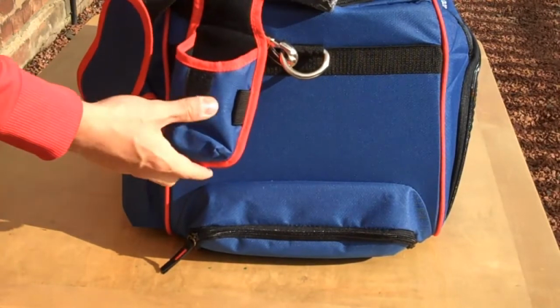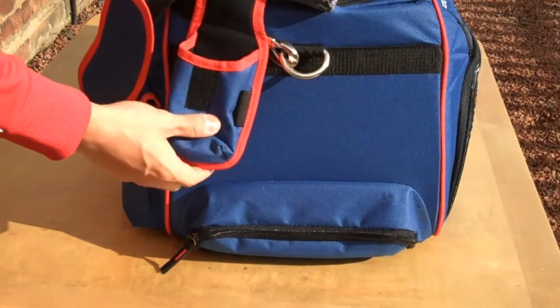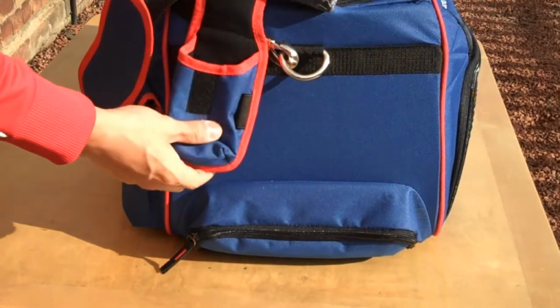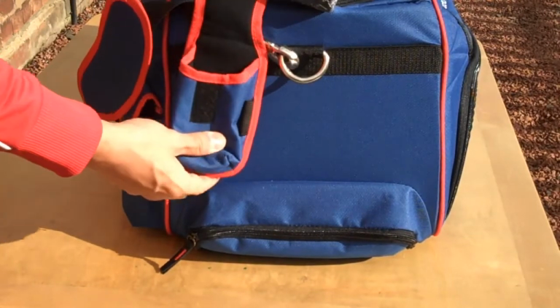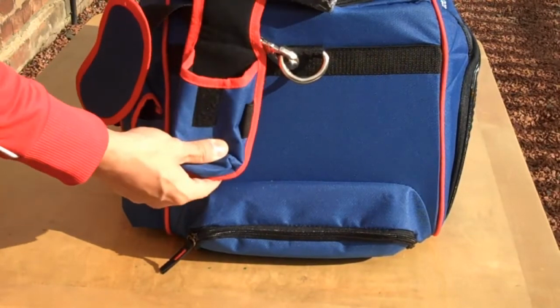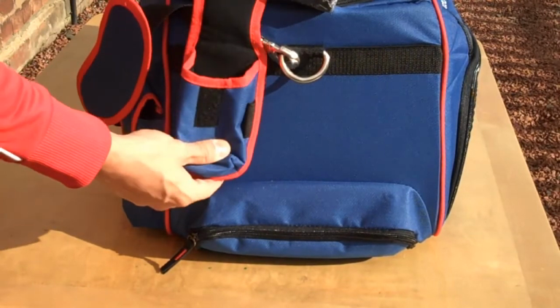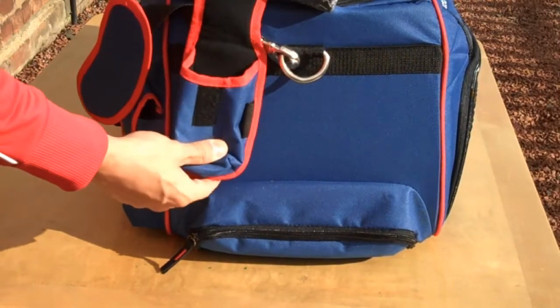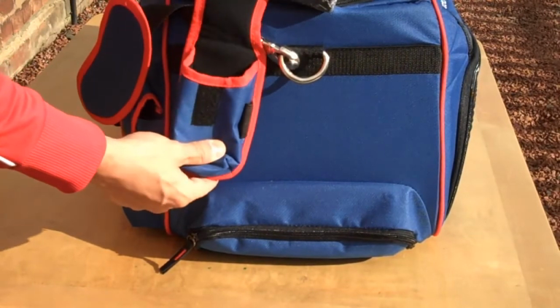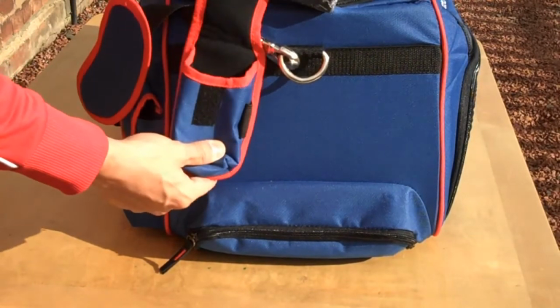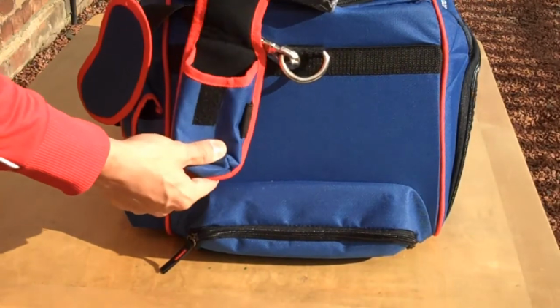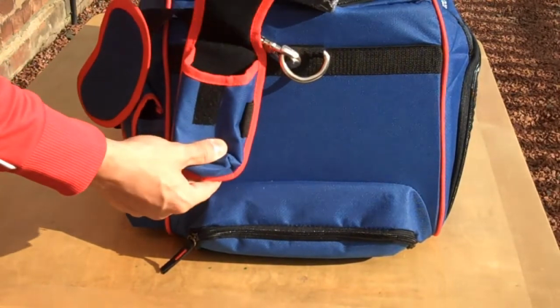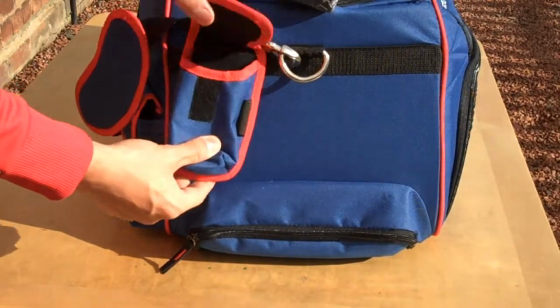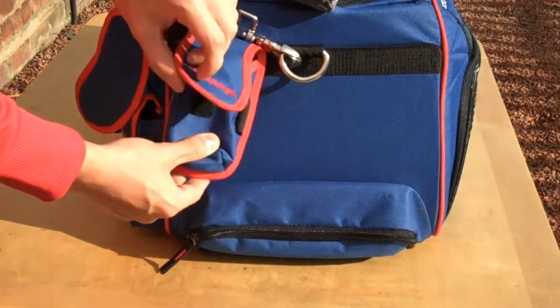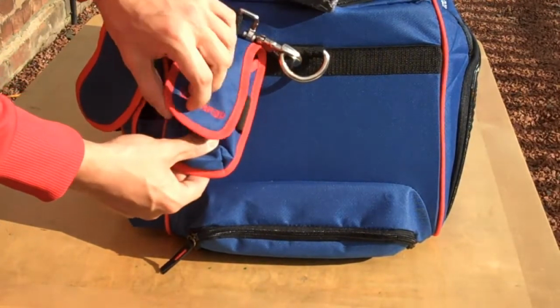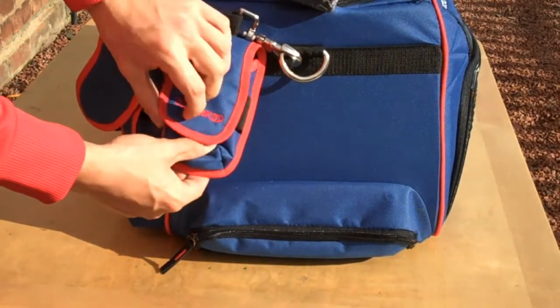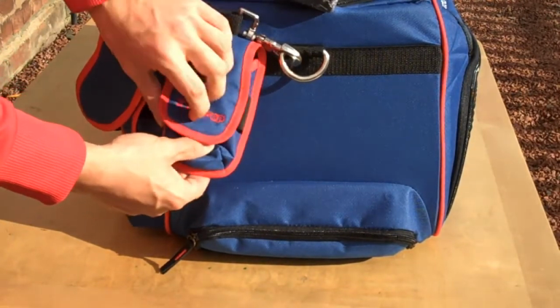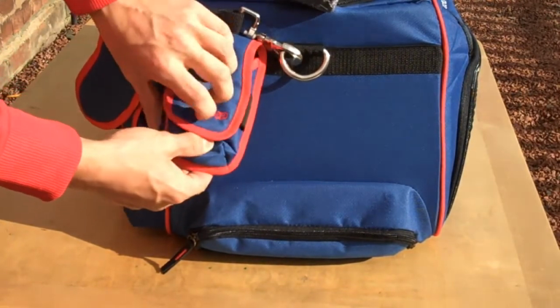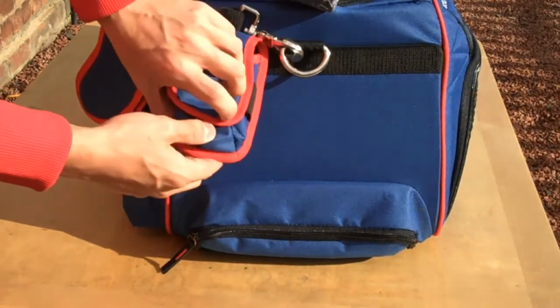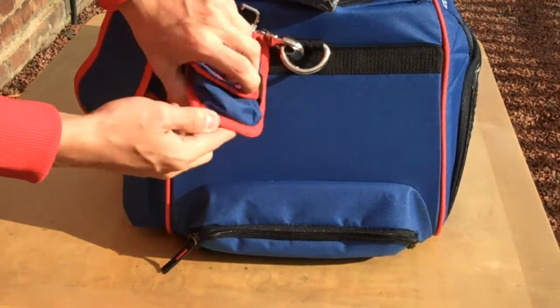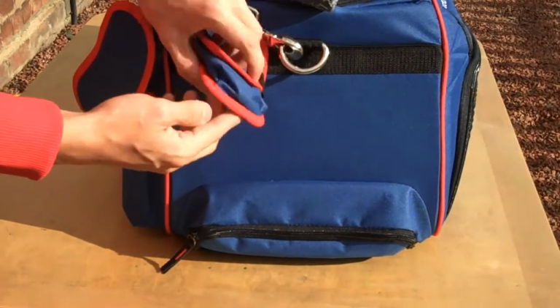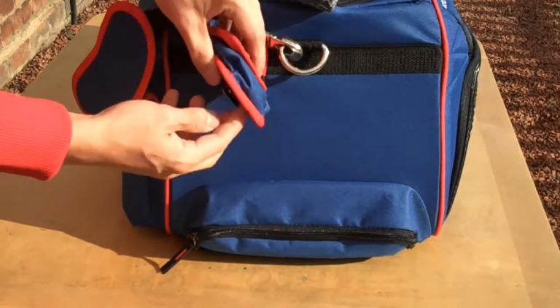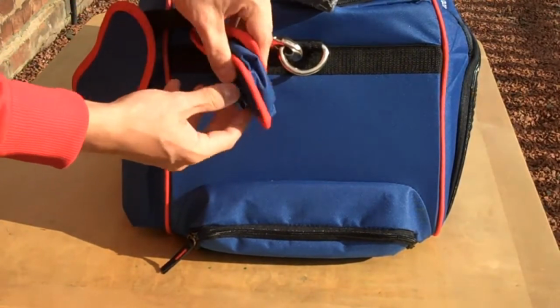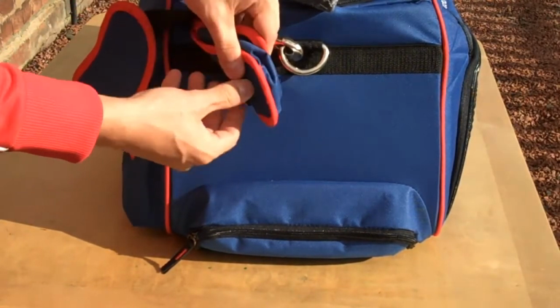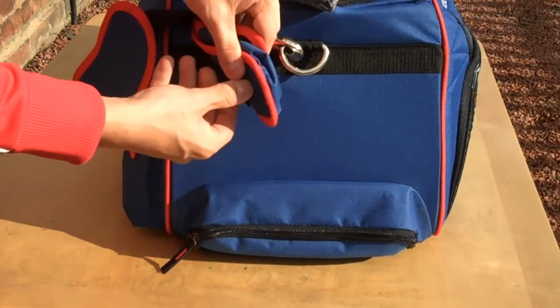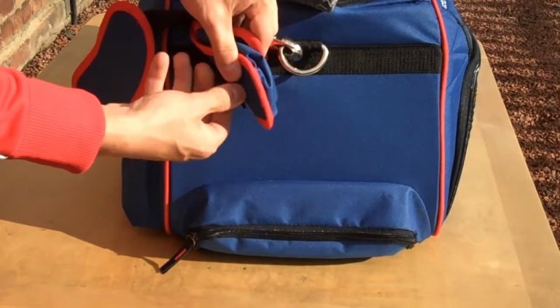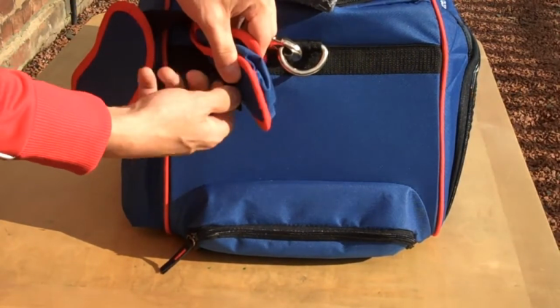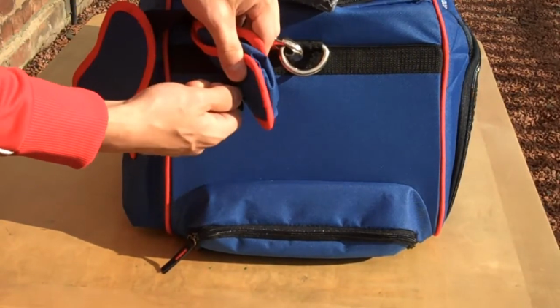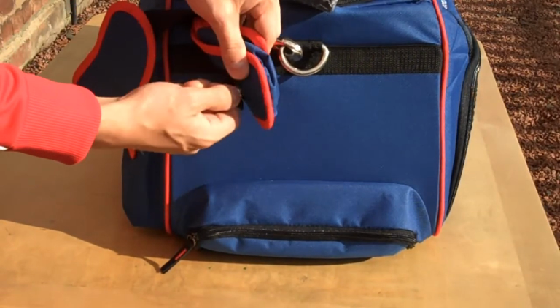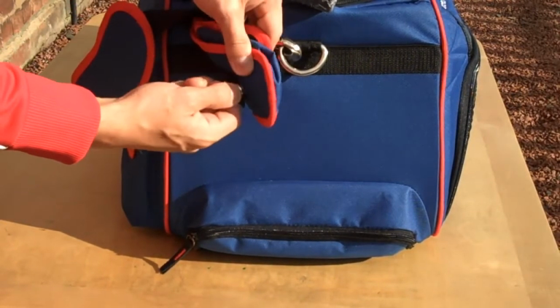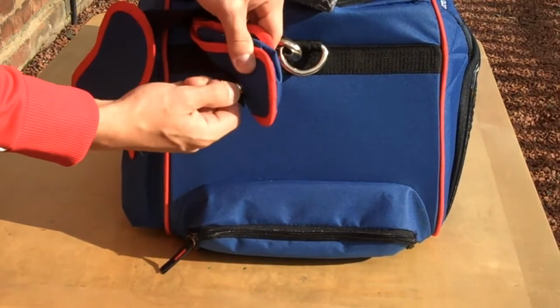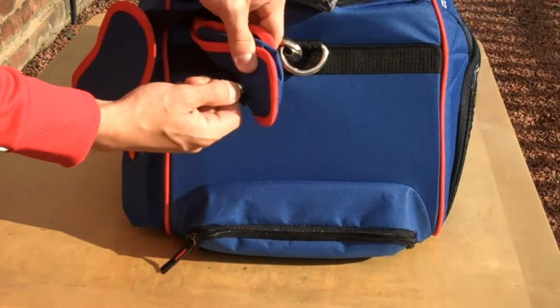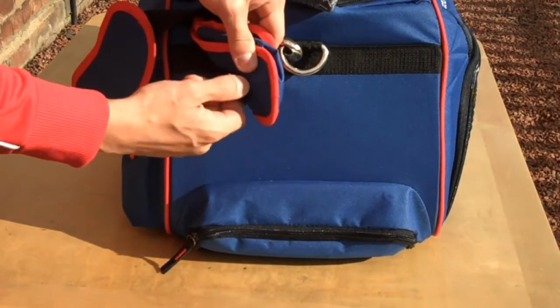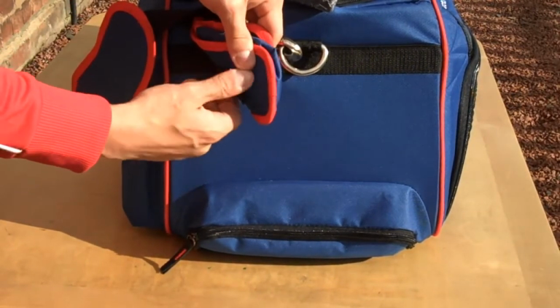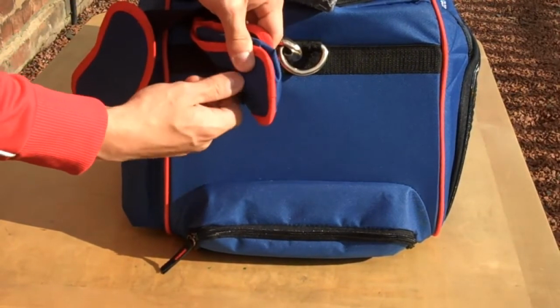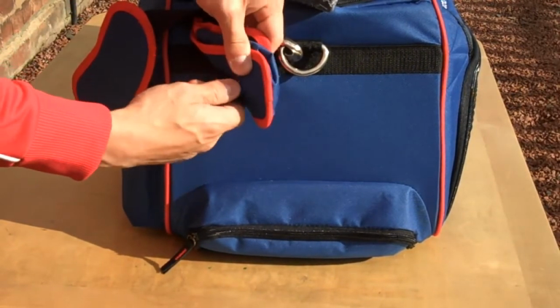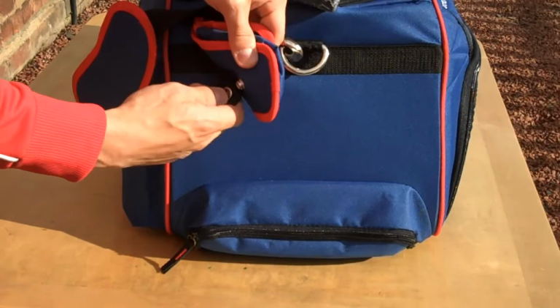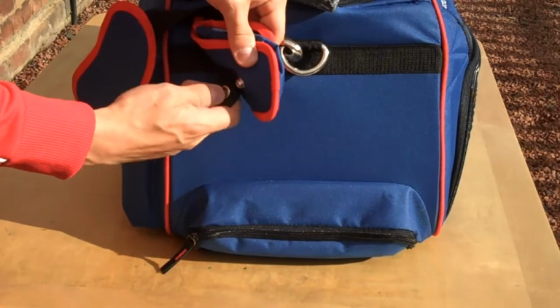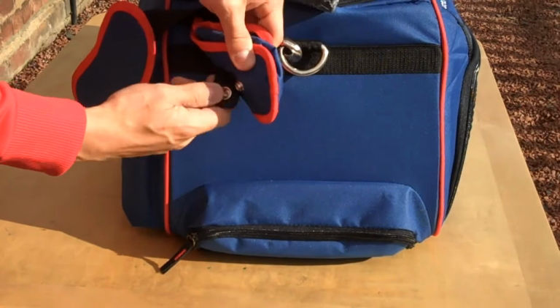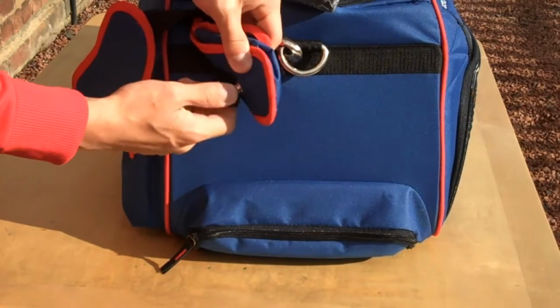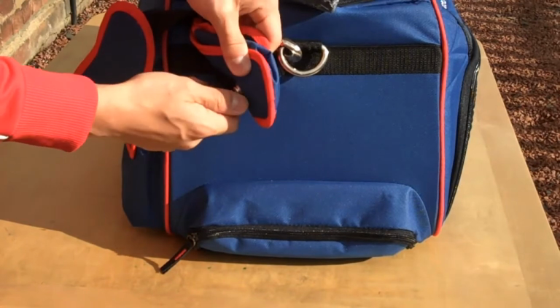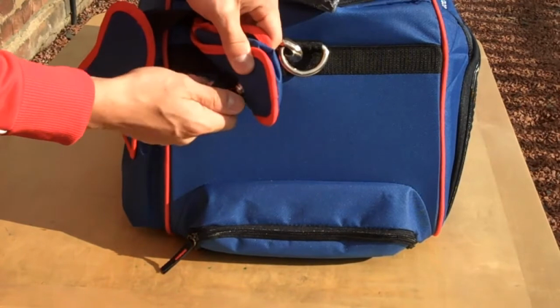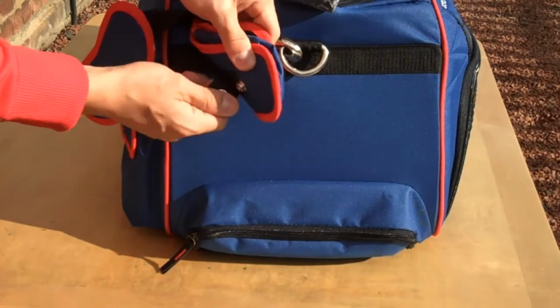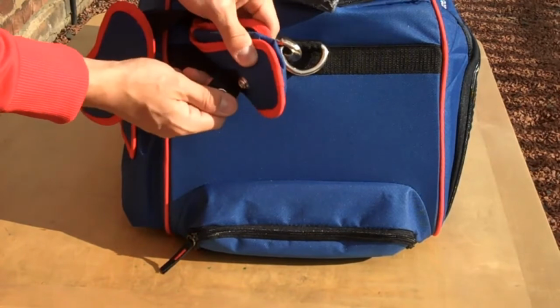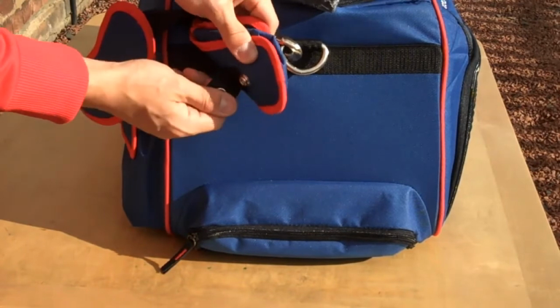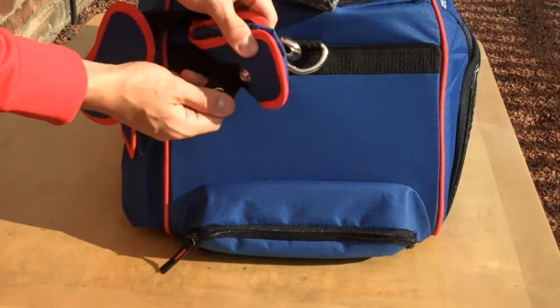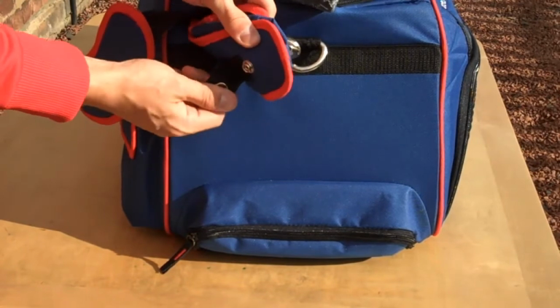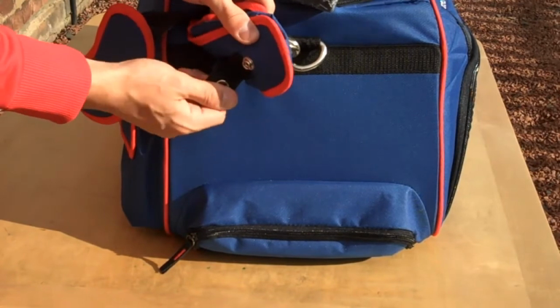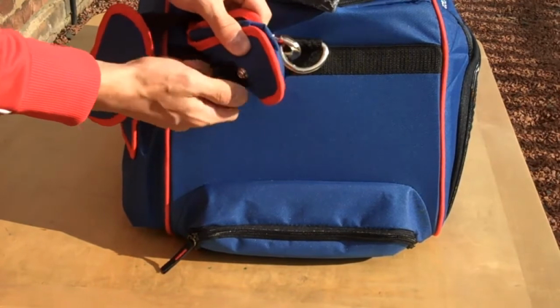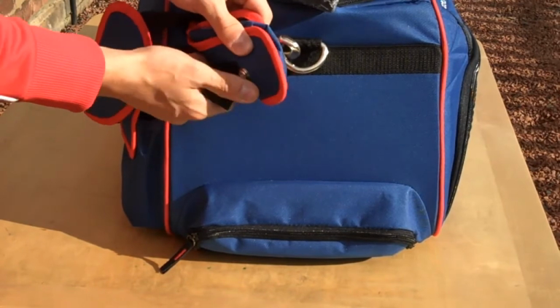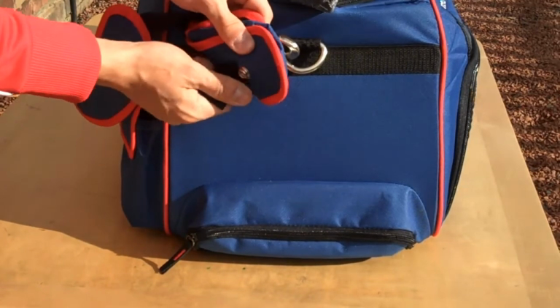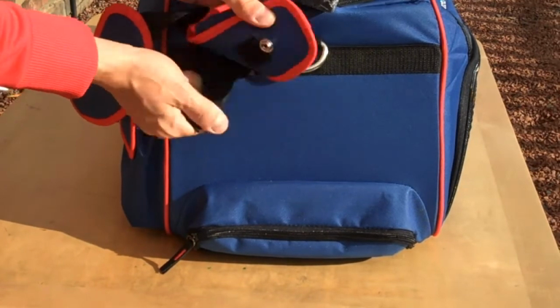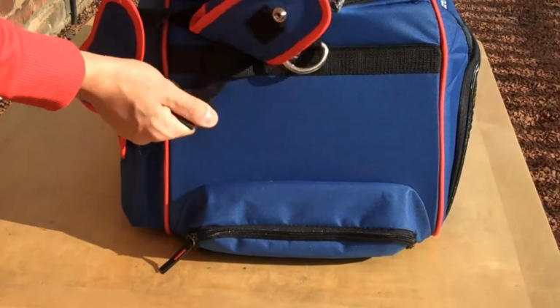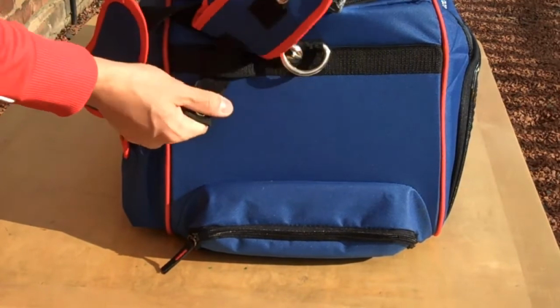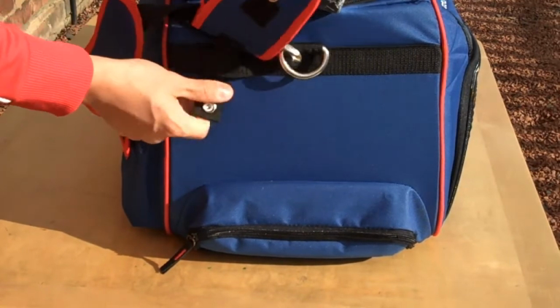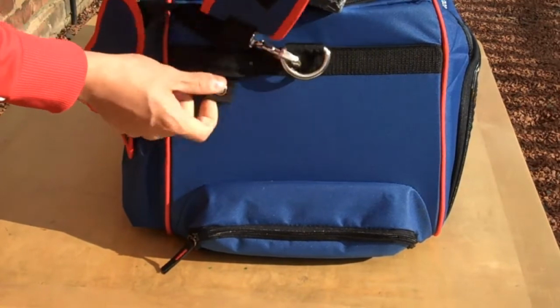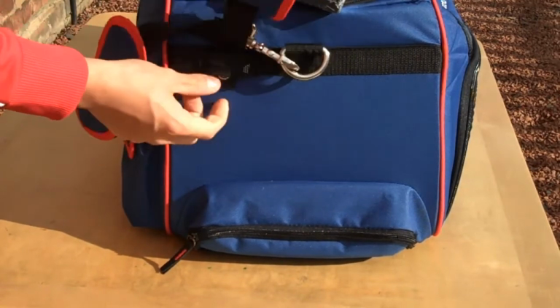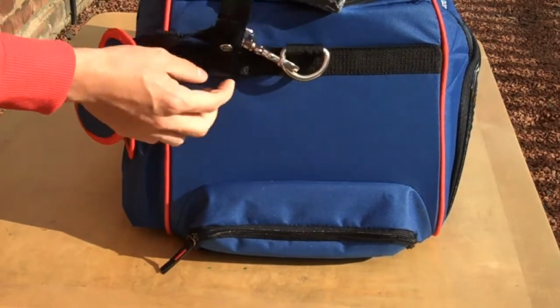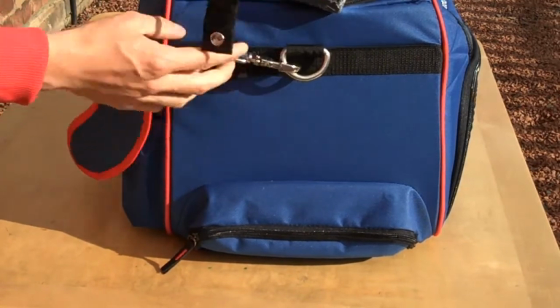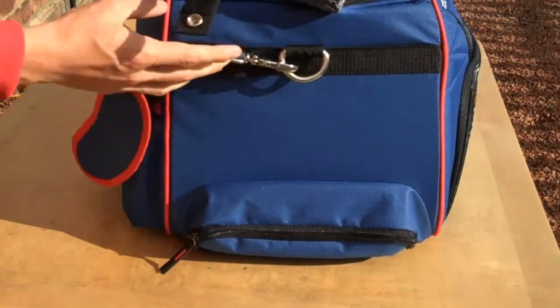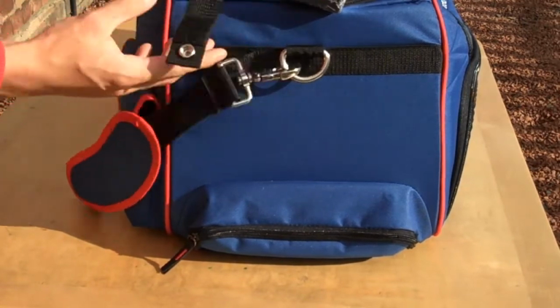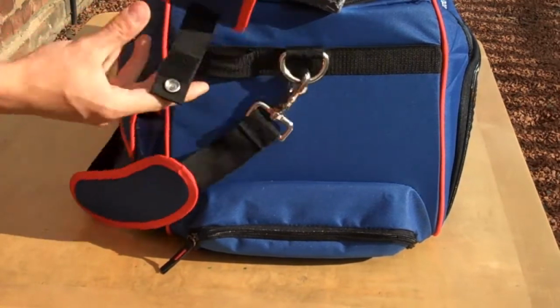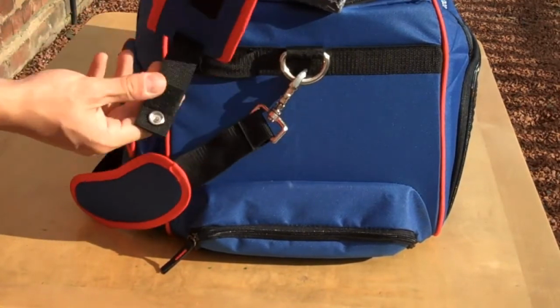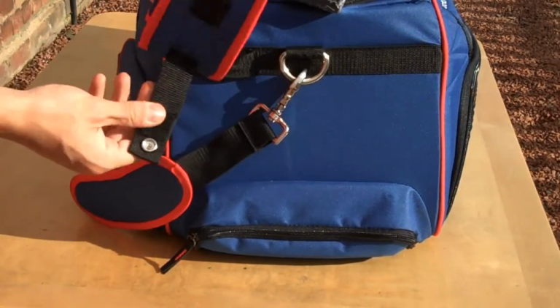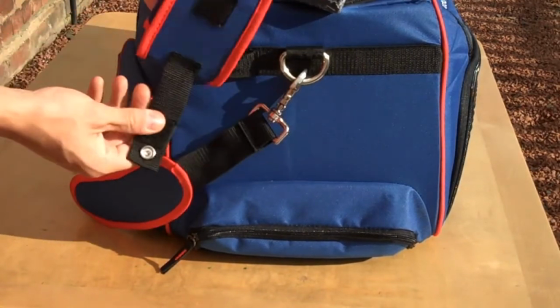On the outside of the bag we have a detachable phone holder which you can take off the bag and attach onto your belt.